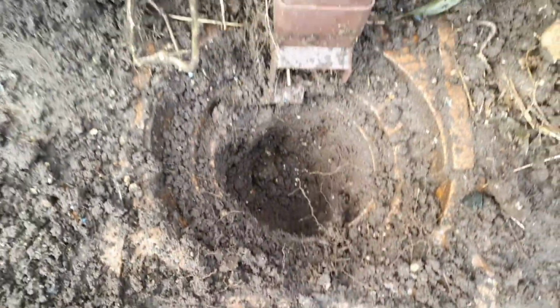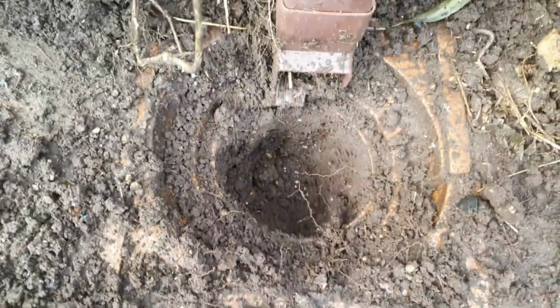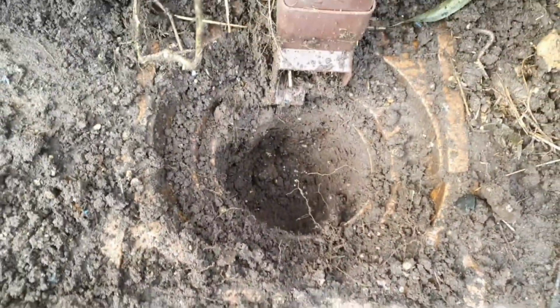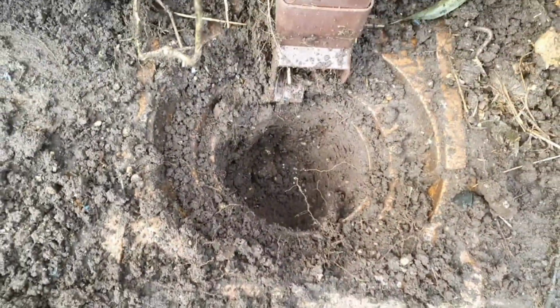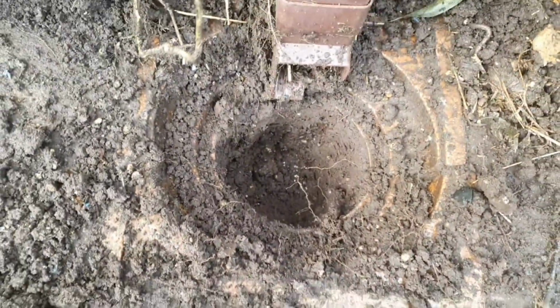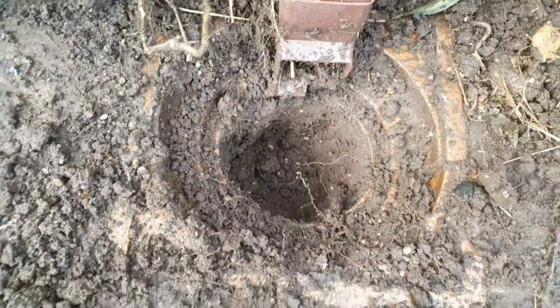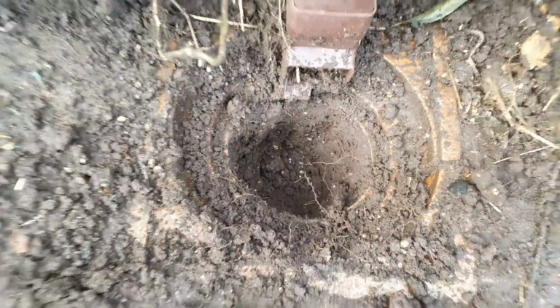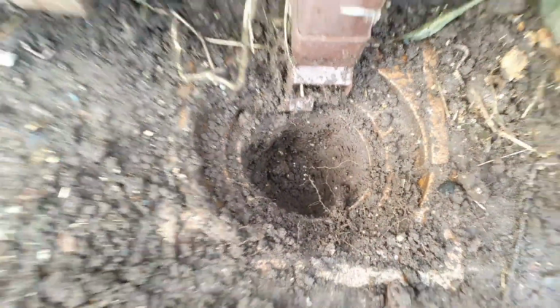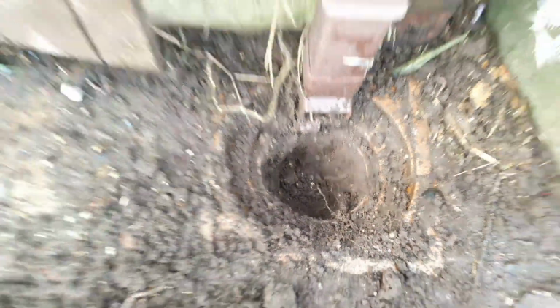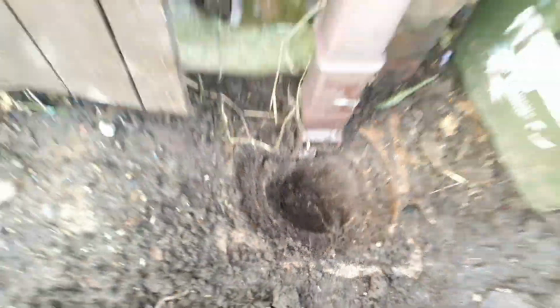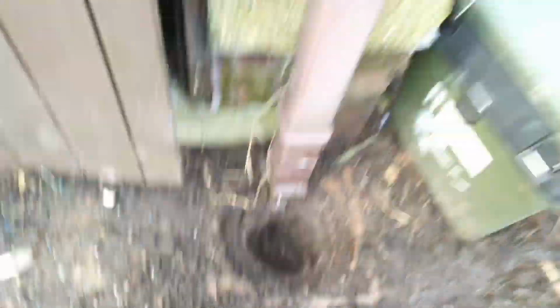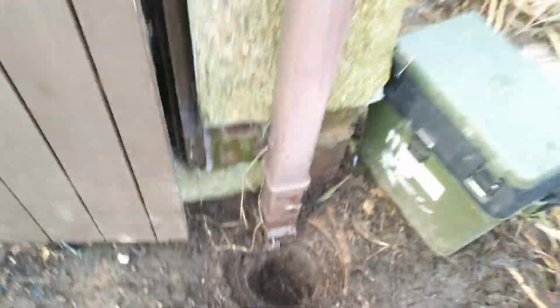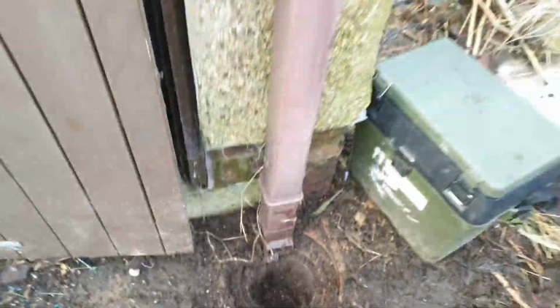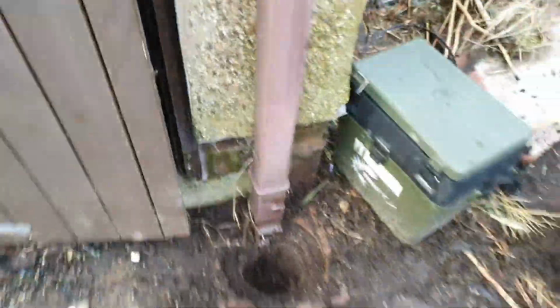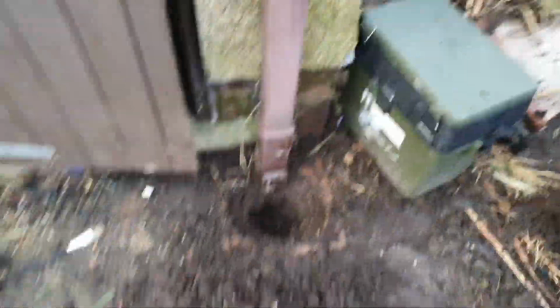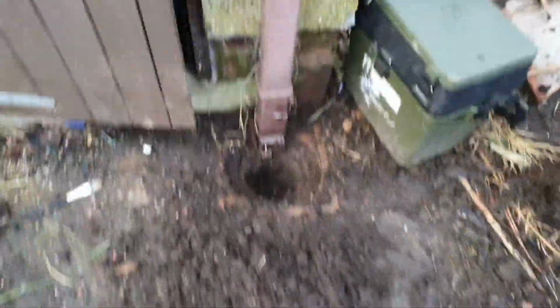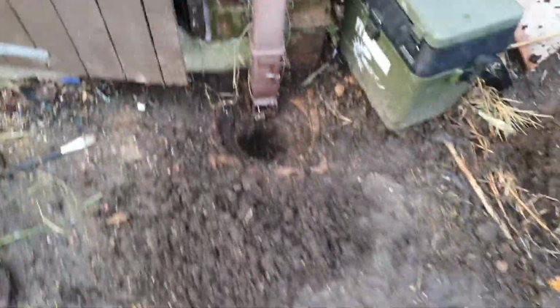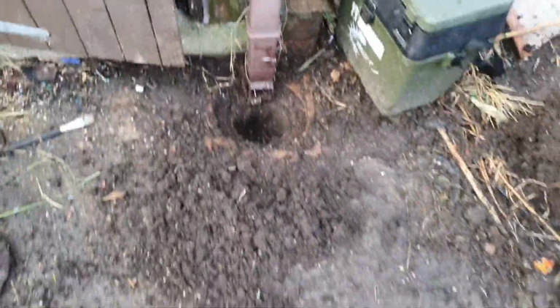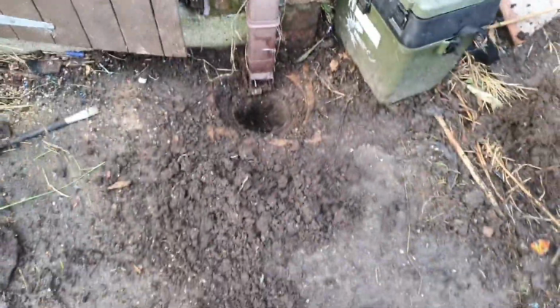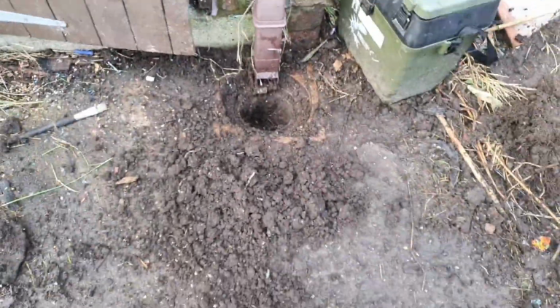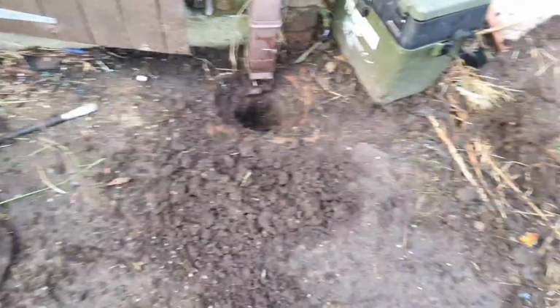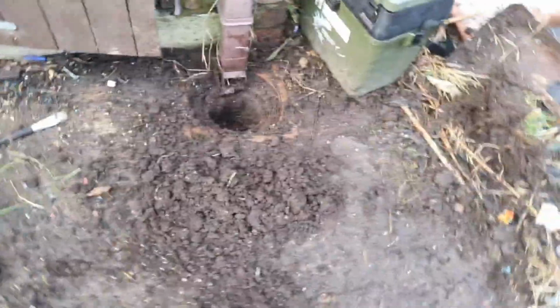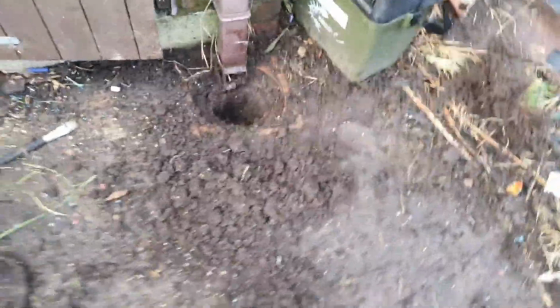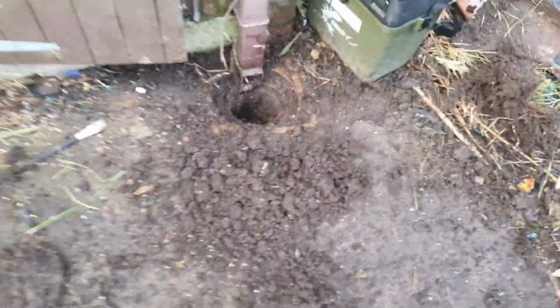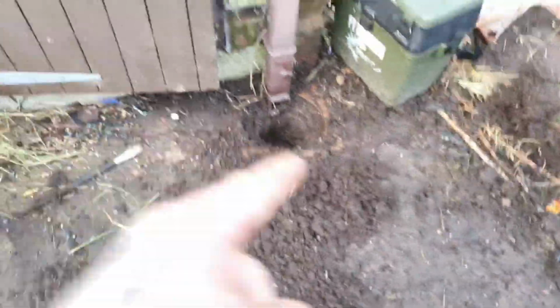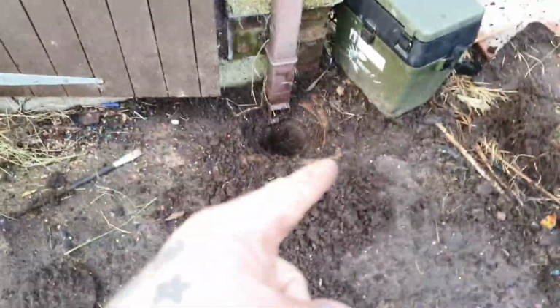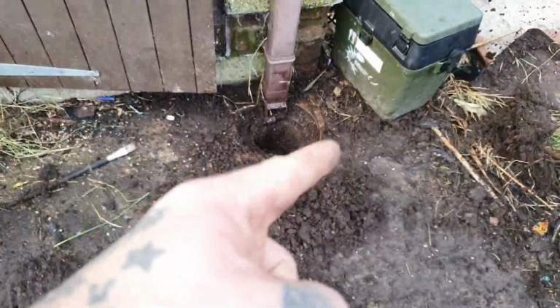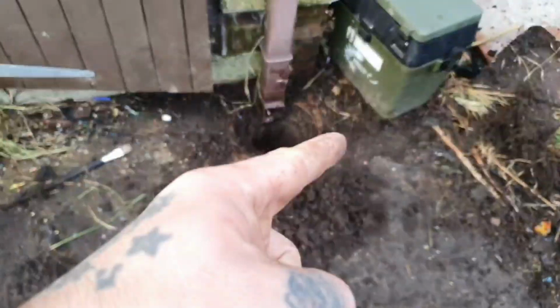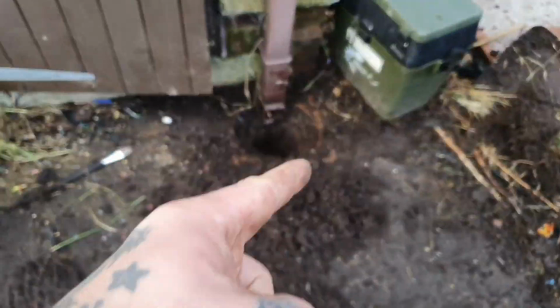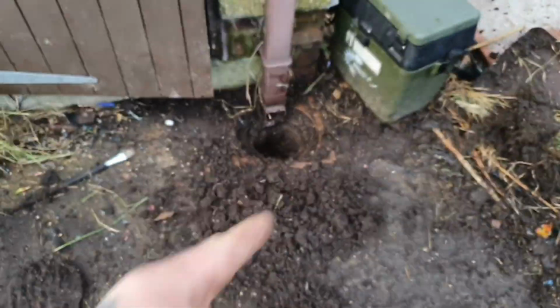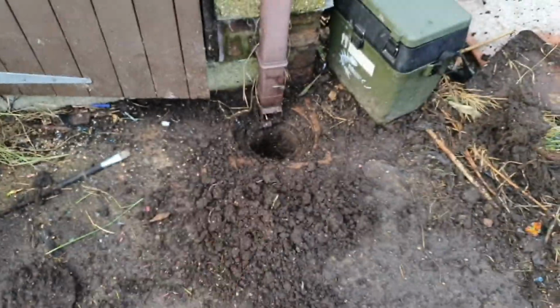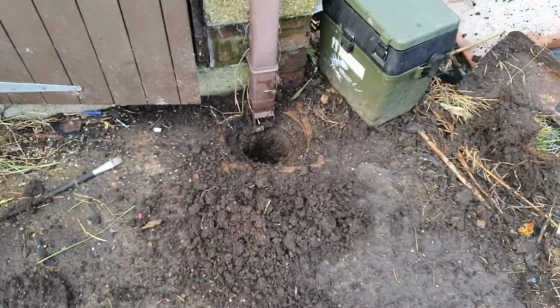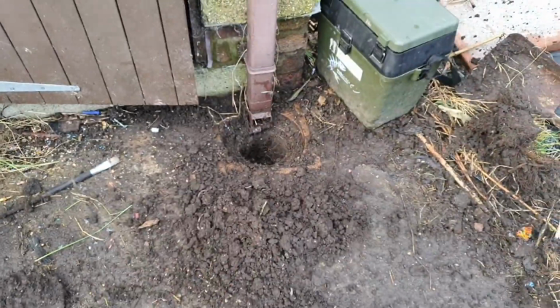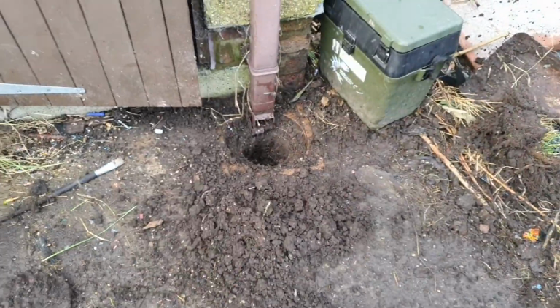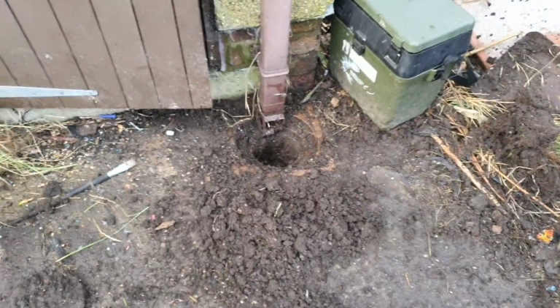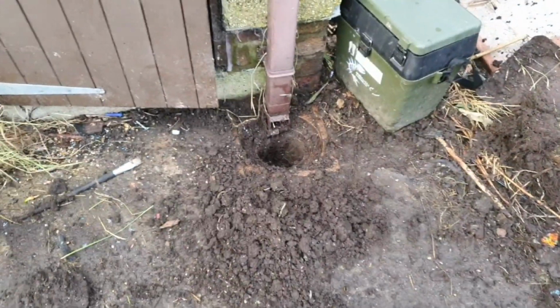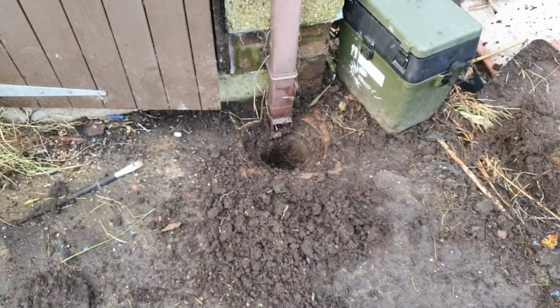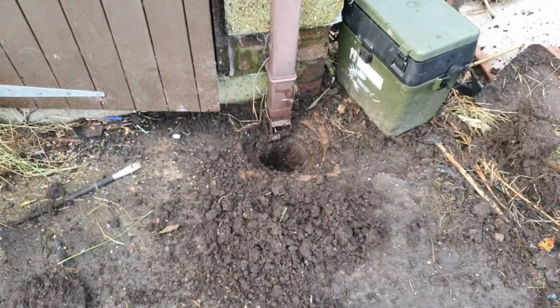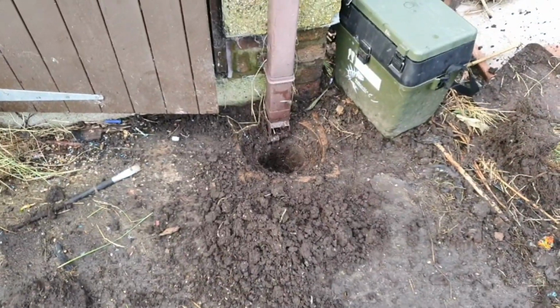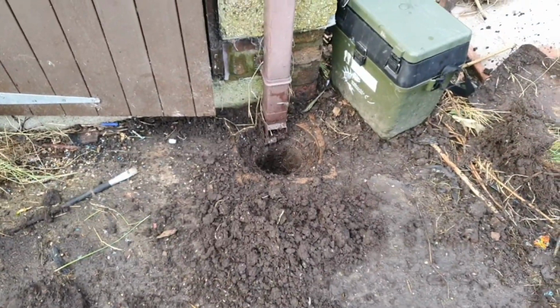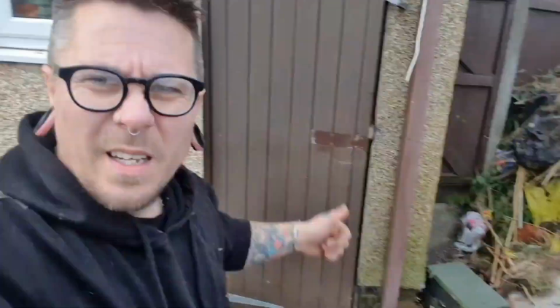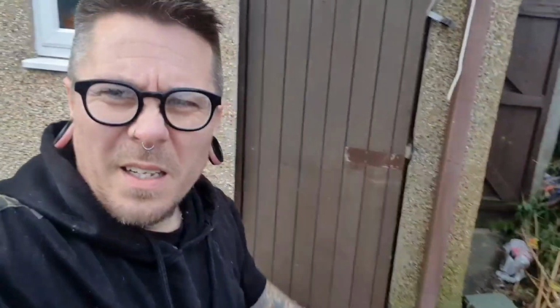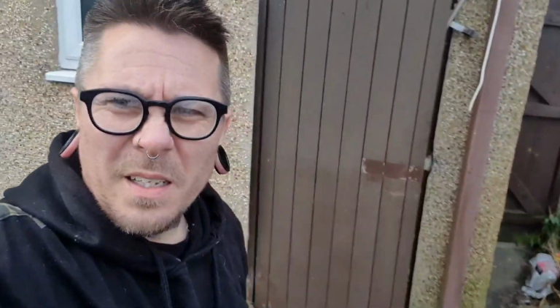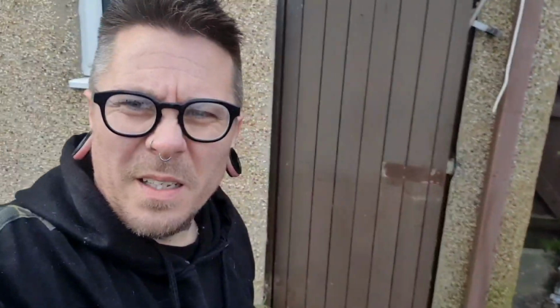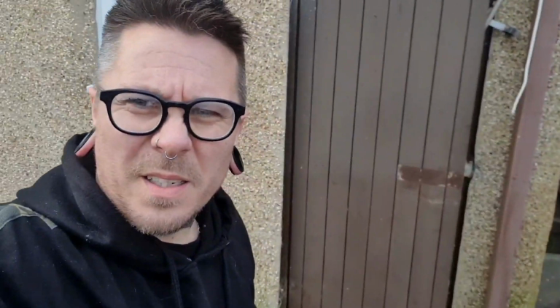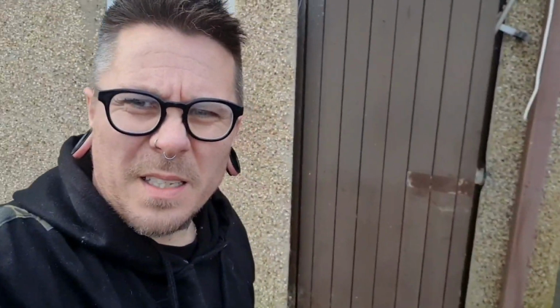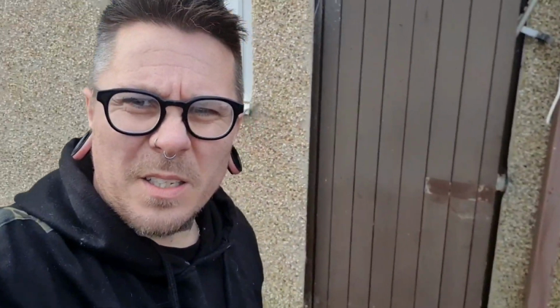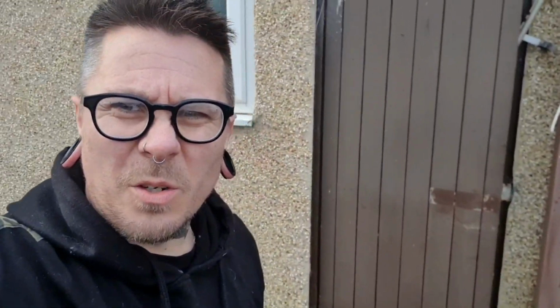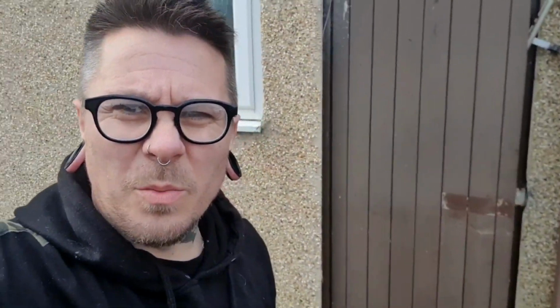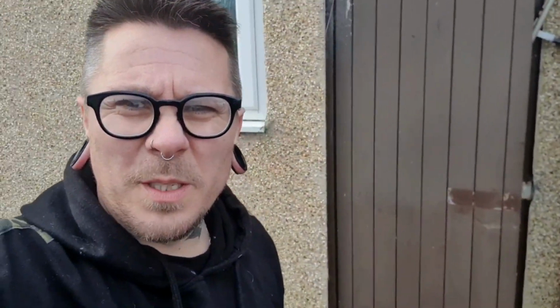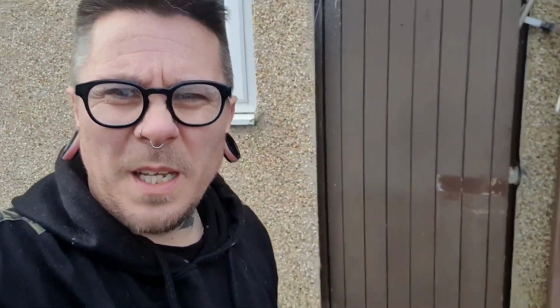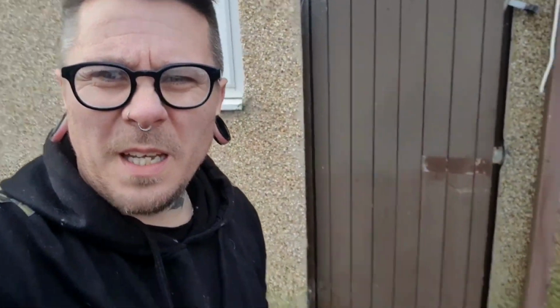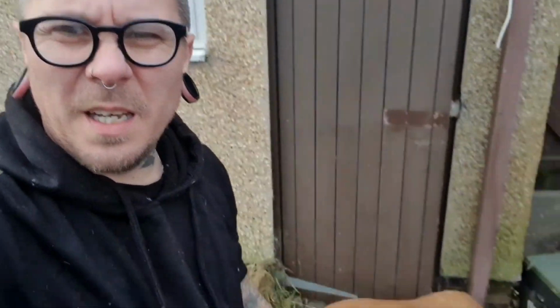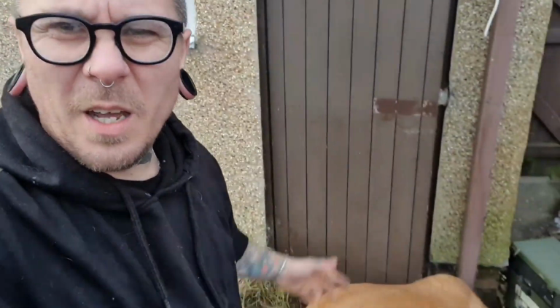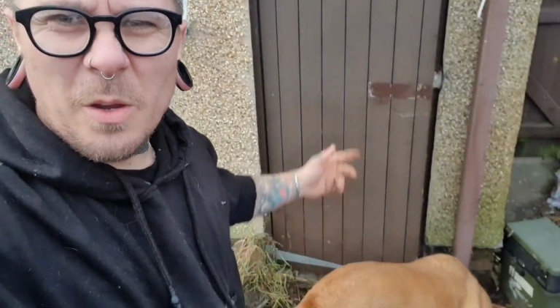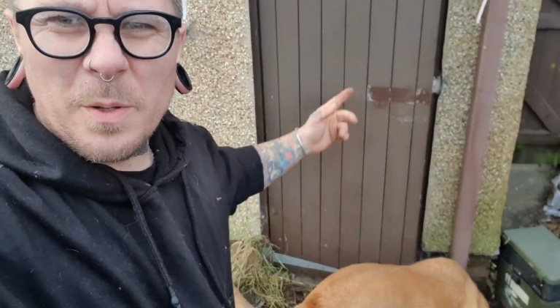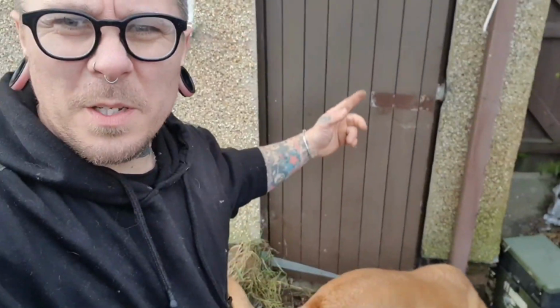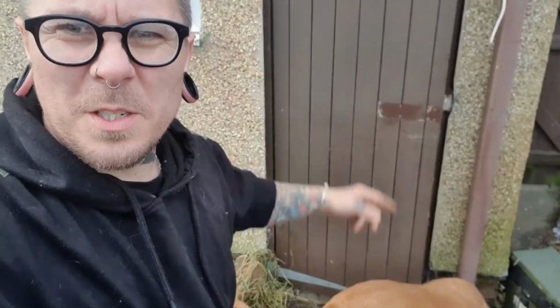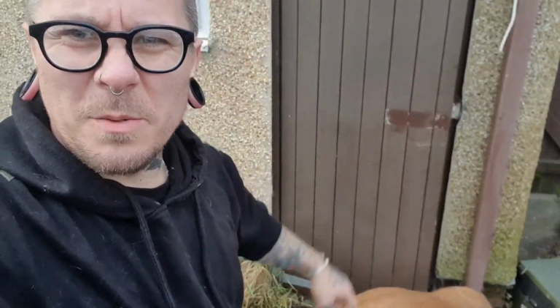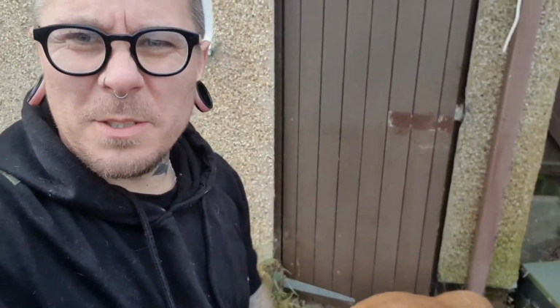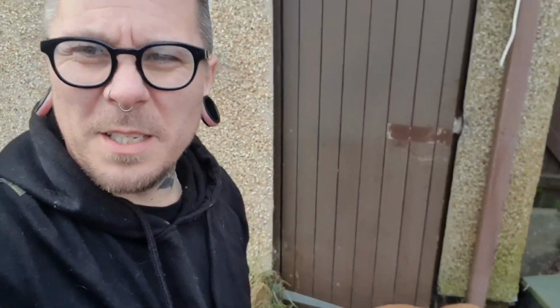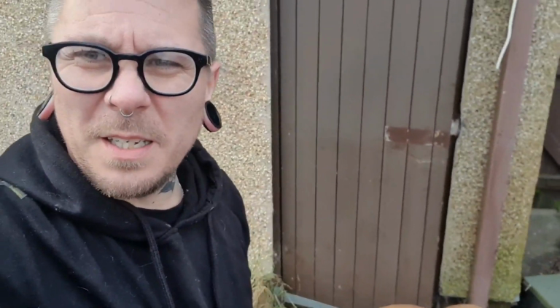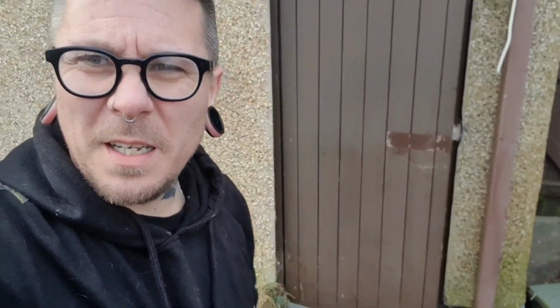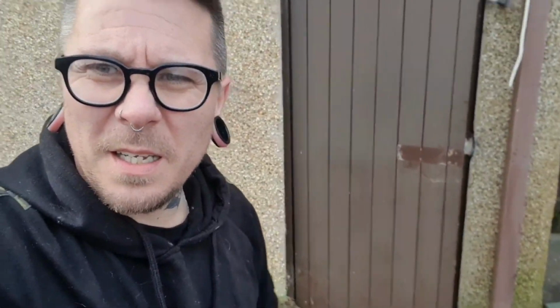I've gone down as far as I can with the spoon — that's going to have to be a job for another day. Let's get this cupboard open and see what's in there.